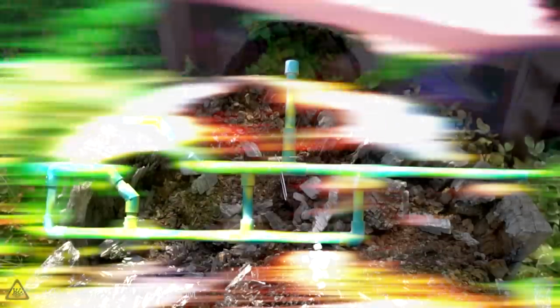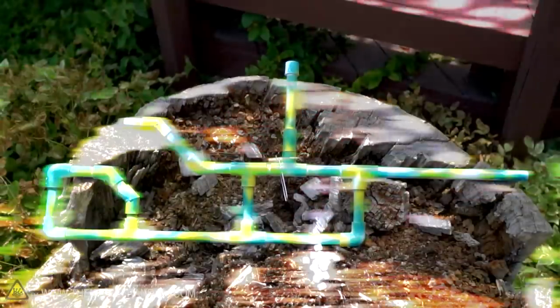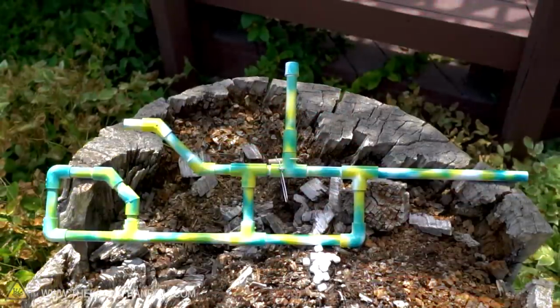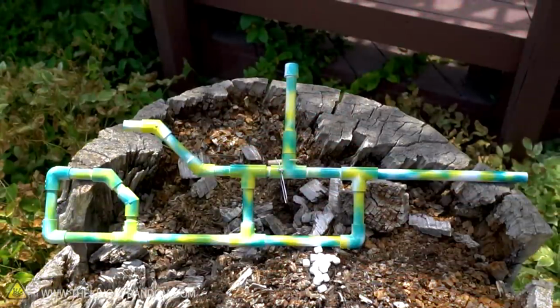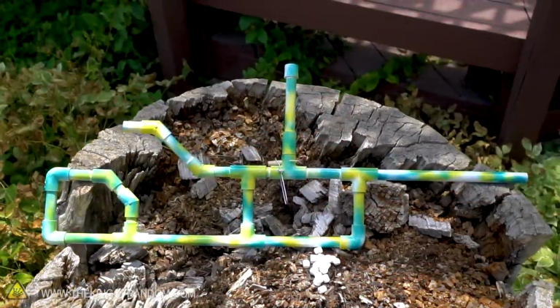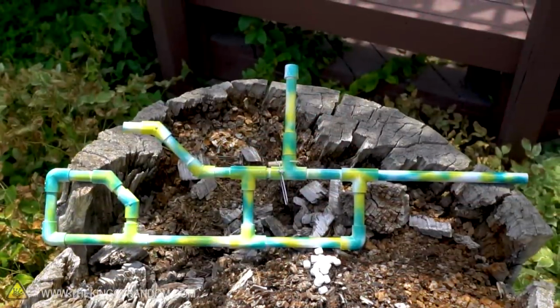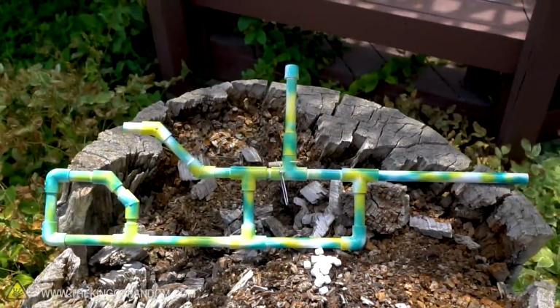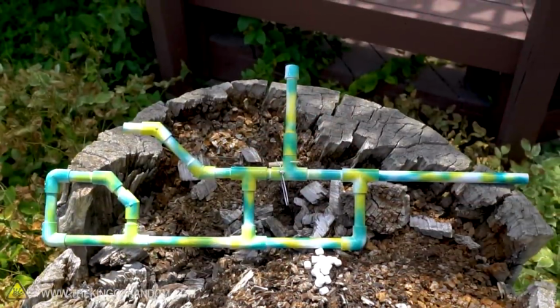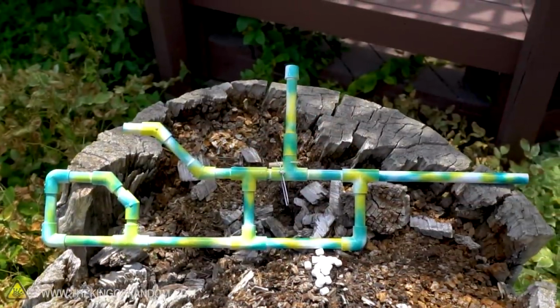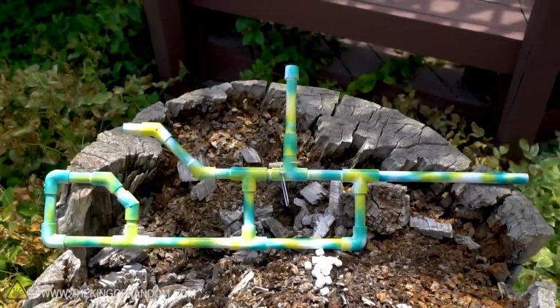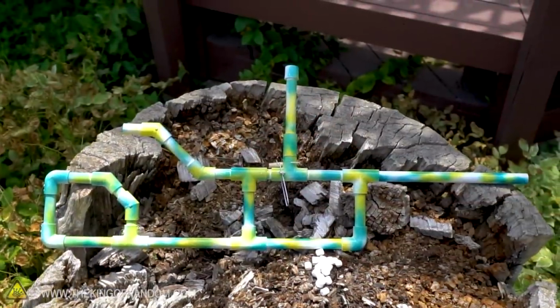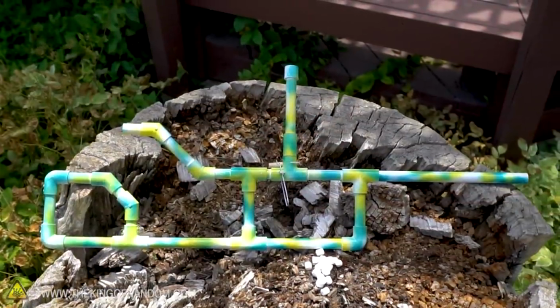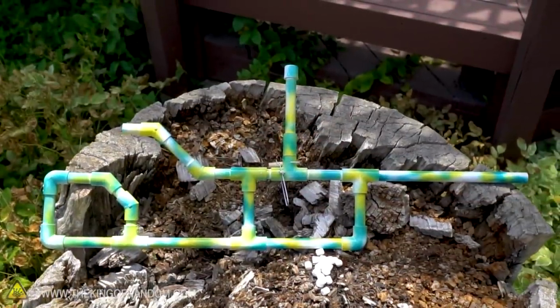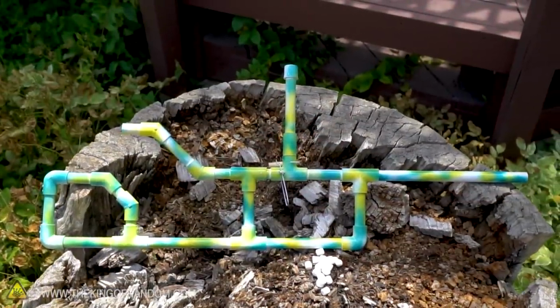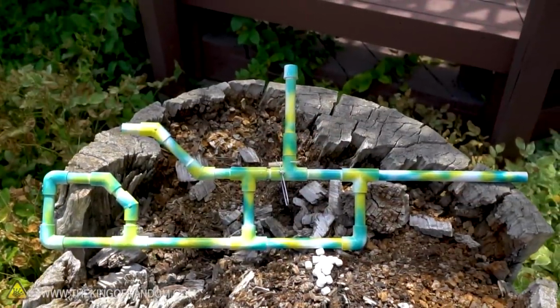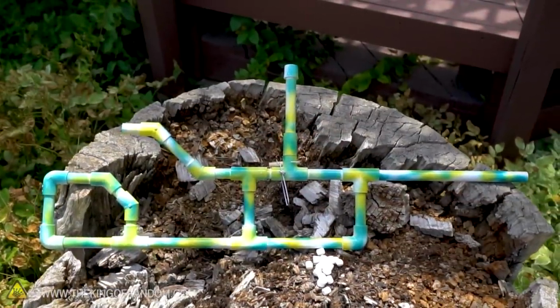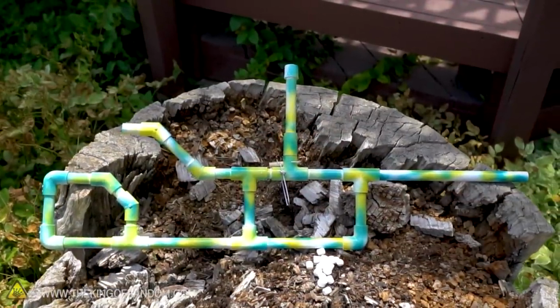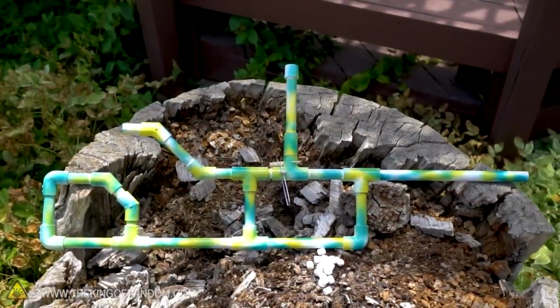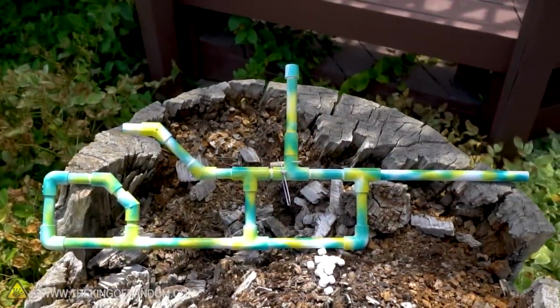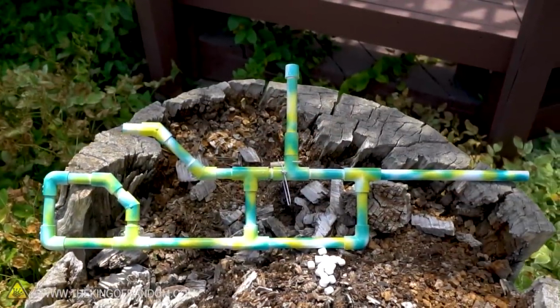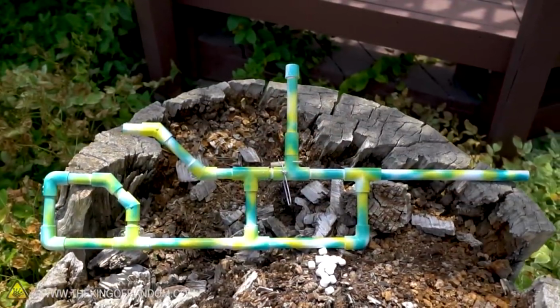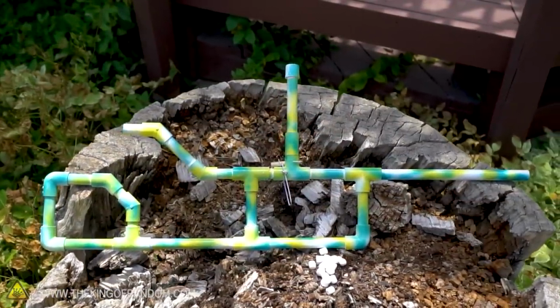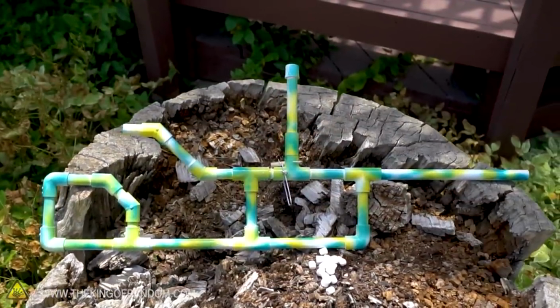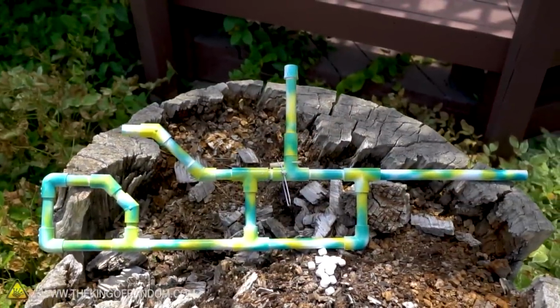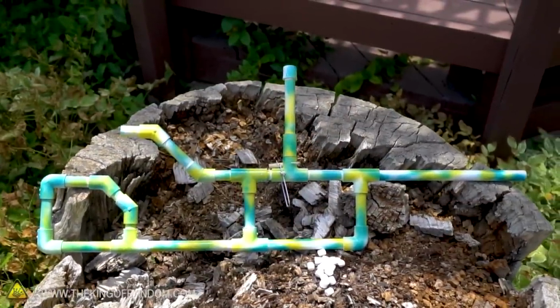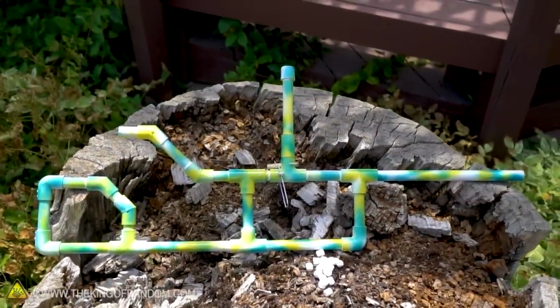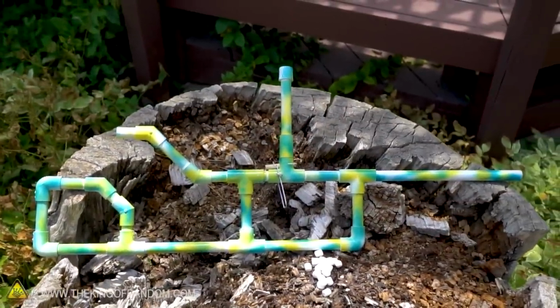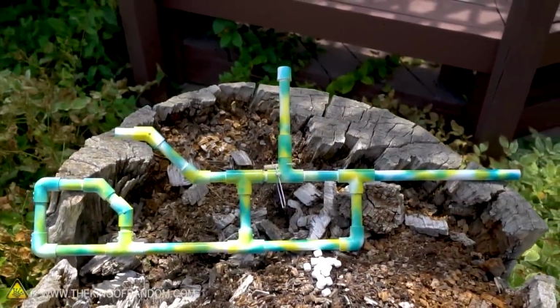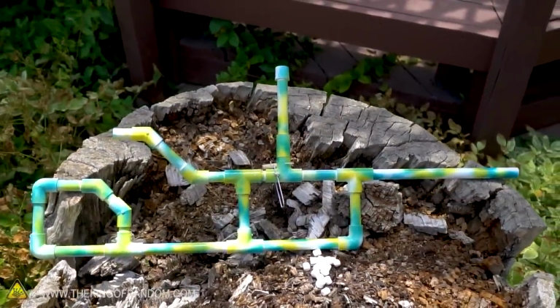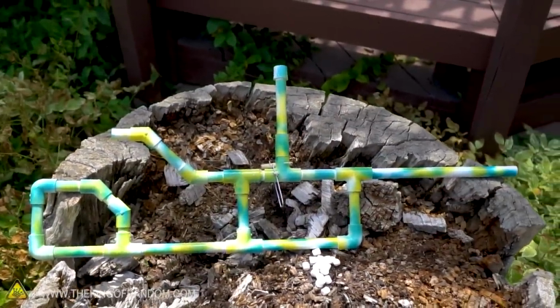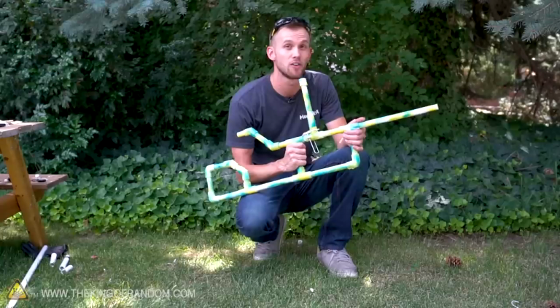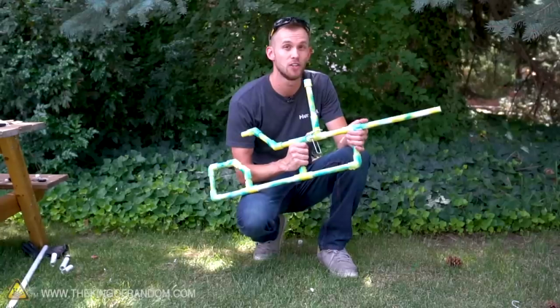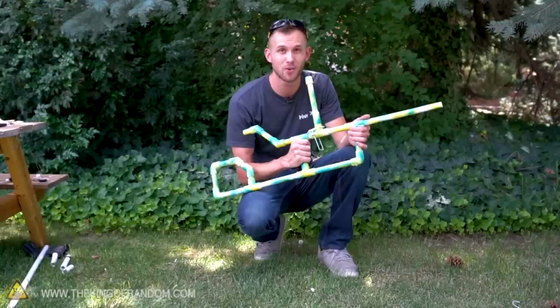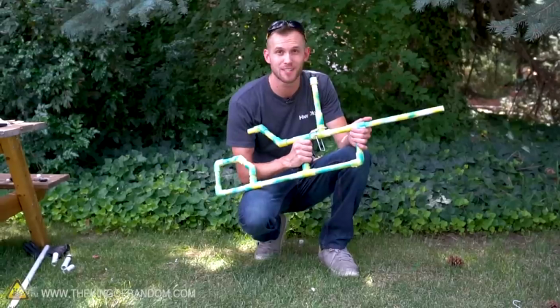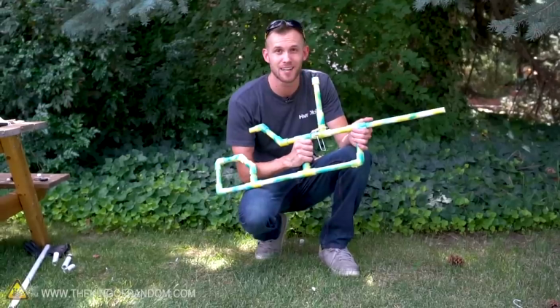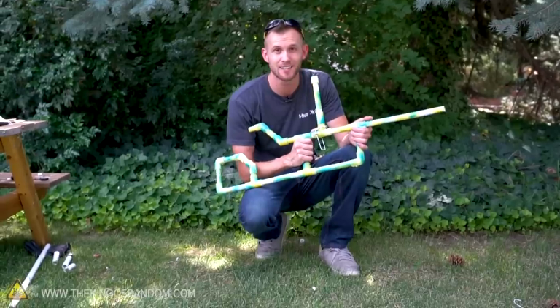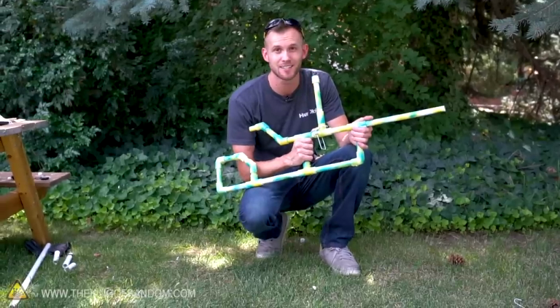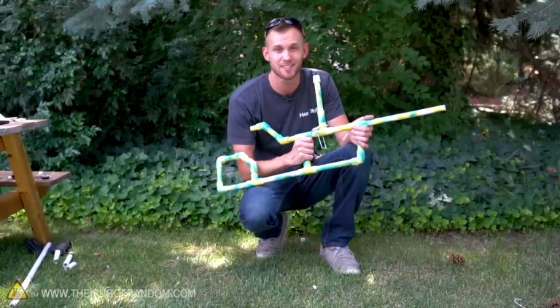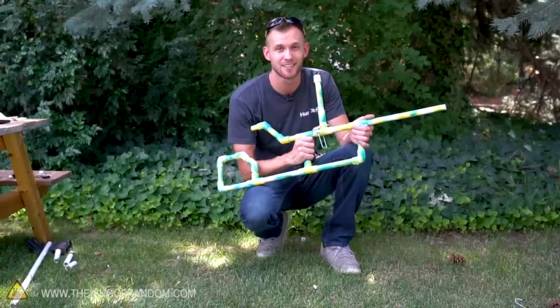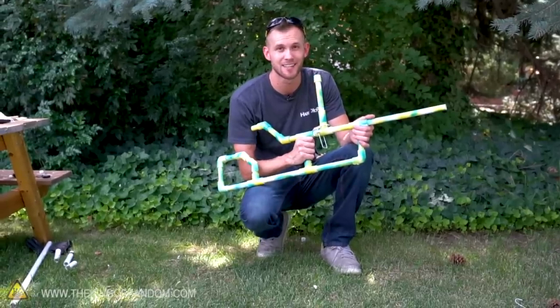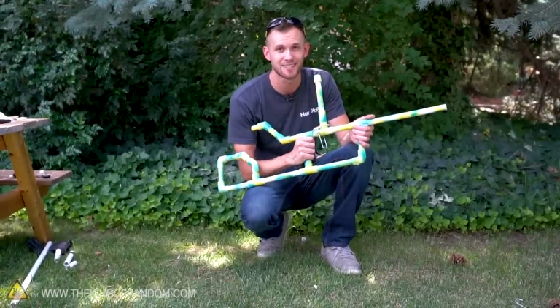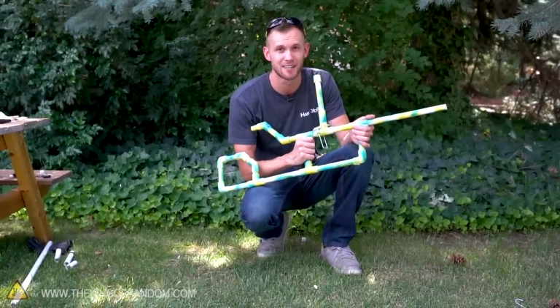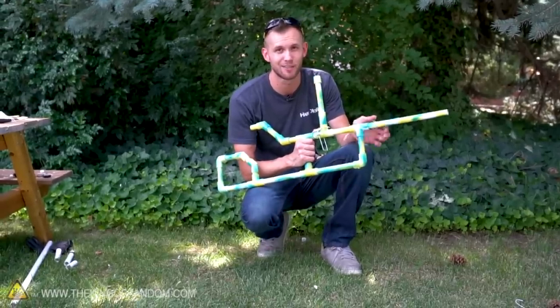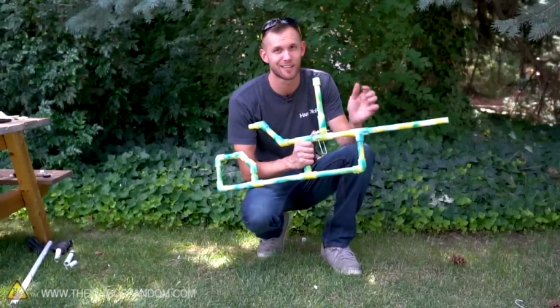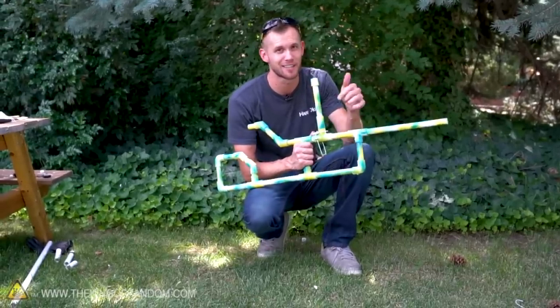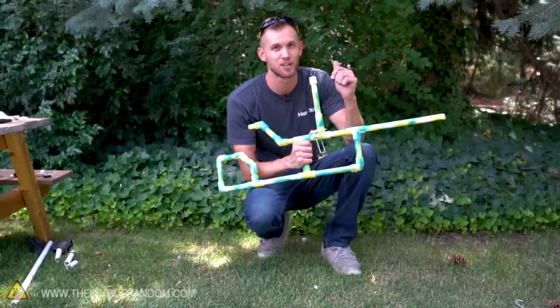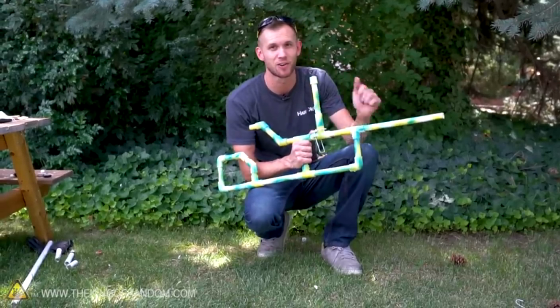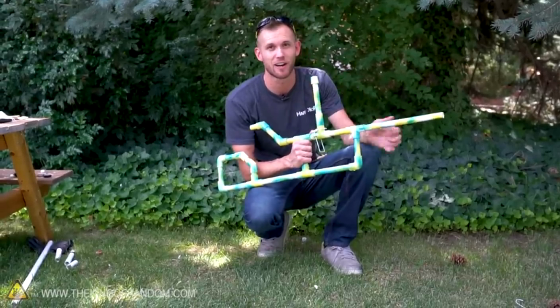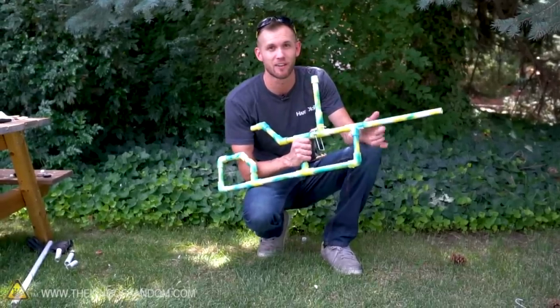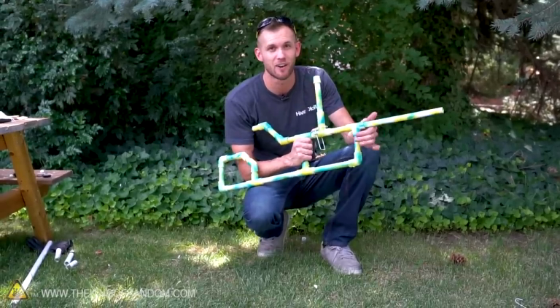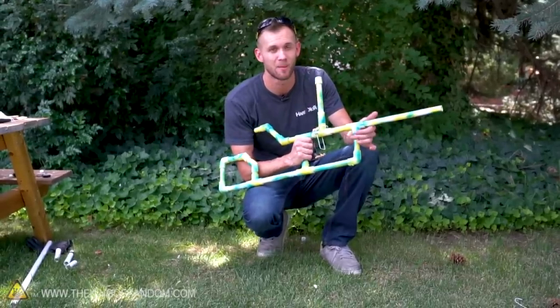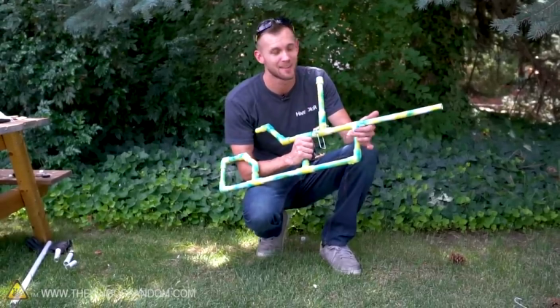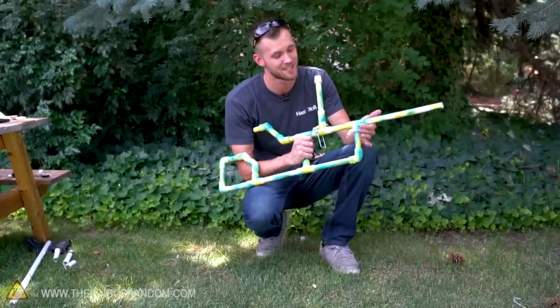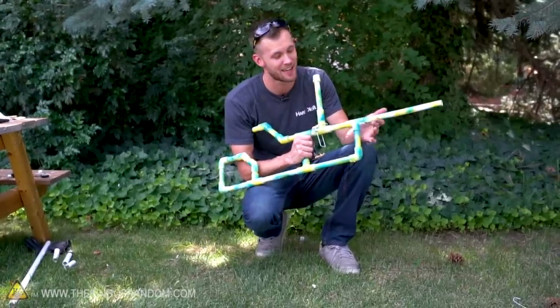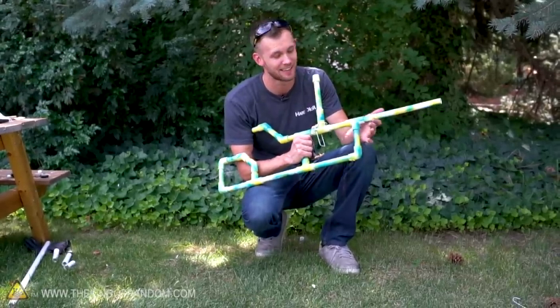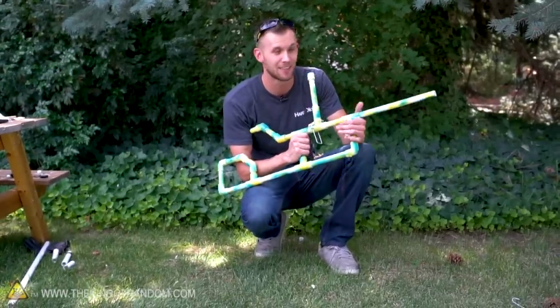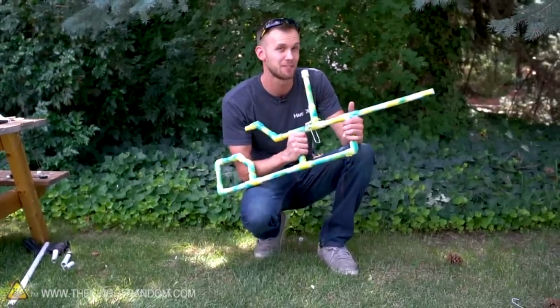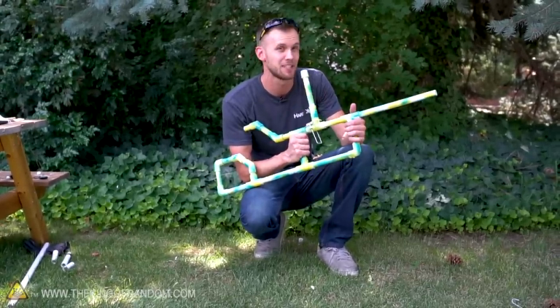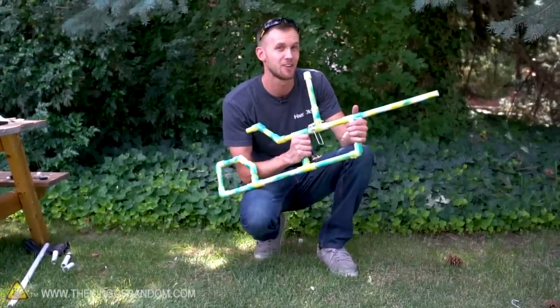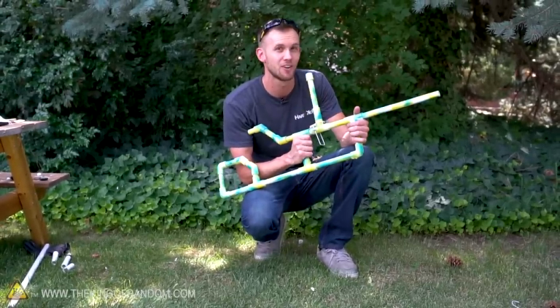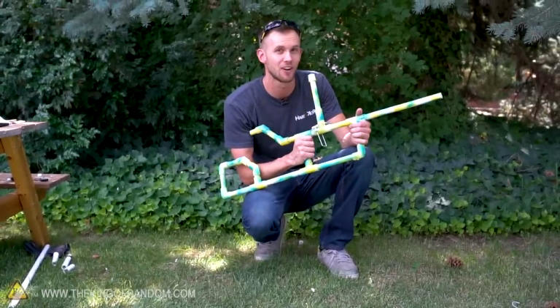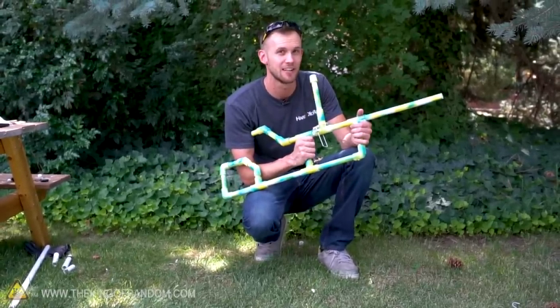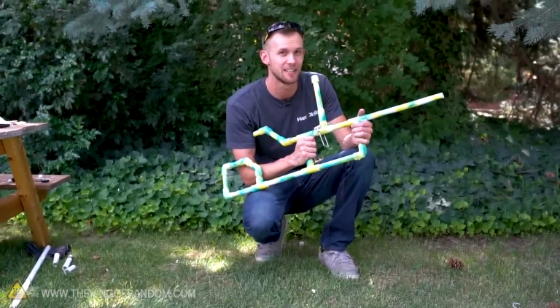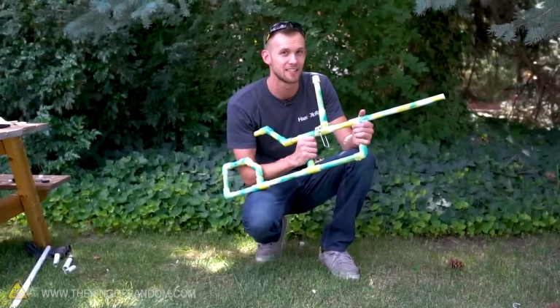That's our version of the souped-up marshmallow gun. If you have any cool ideas of how you would take this to the next level, let us know down in the comments — I'd love to hear your ideas.